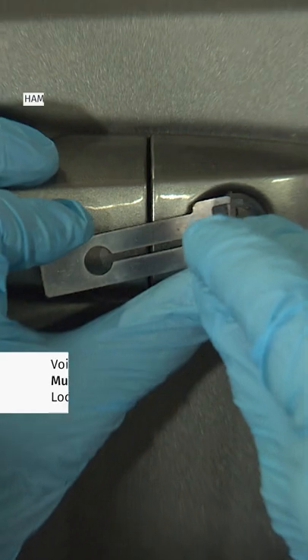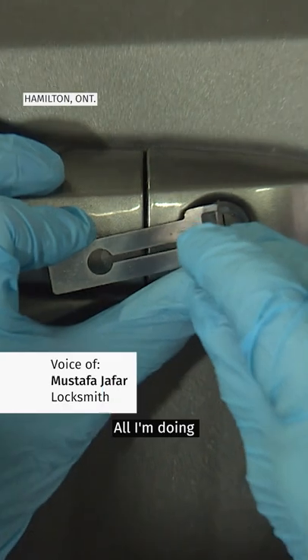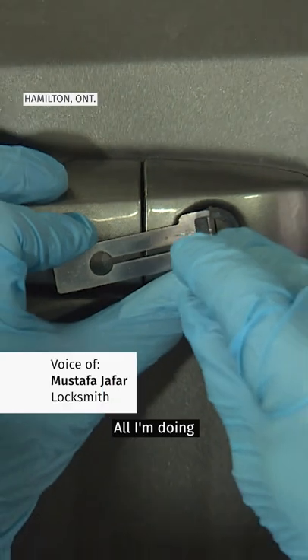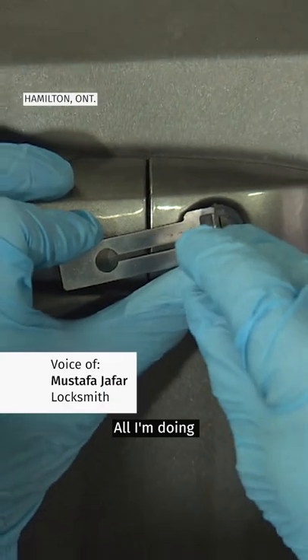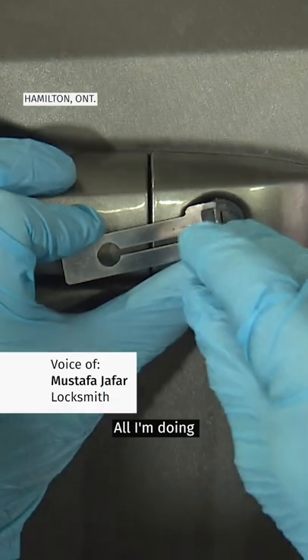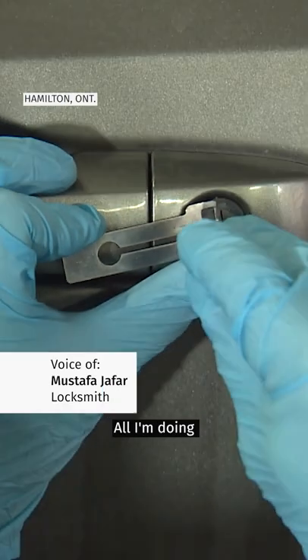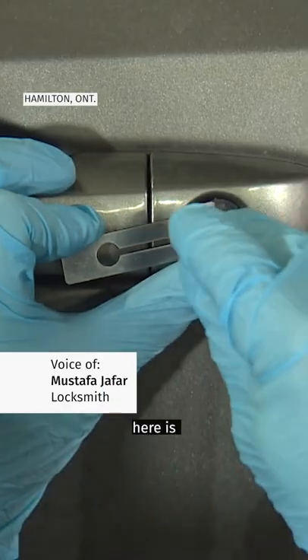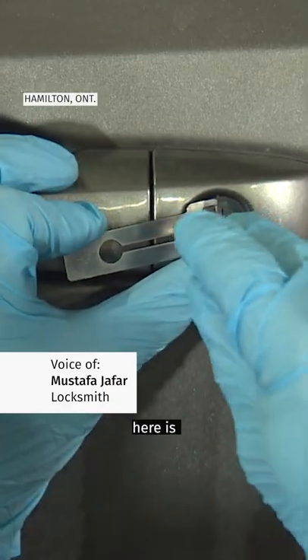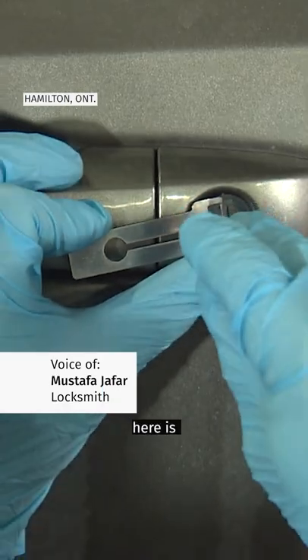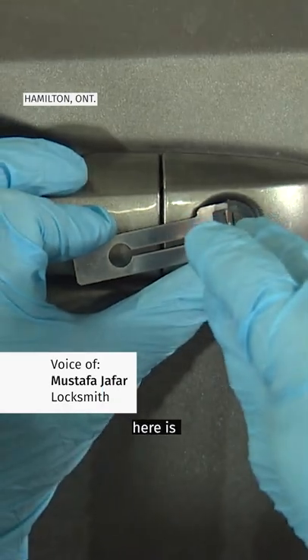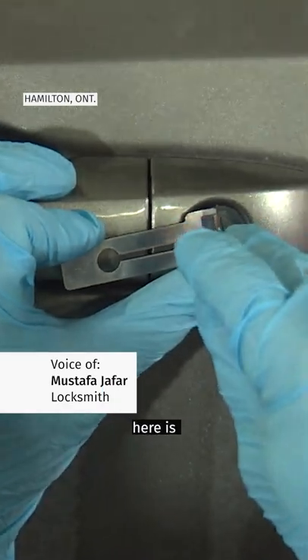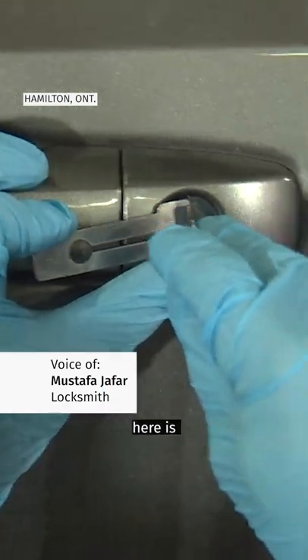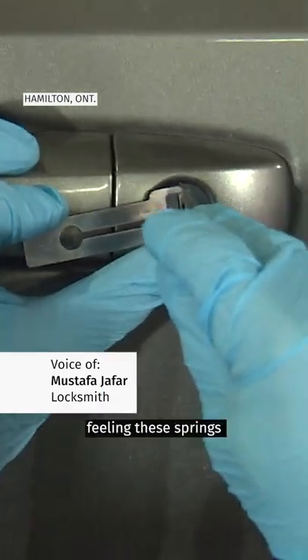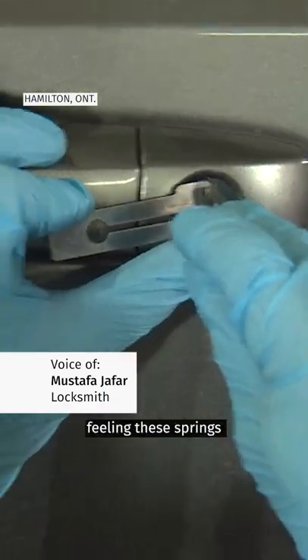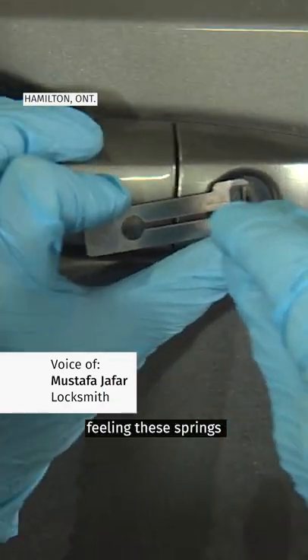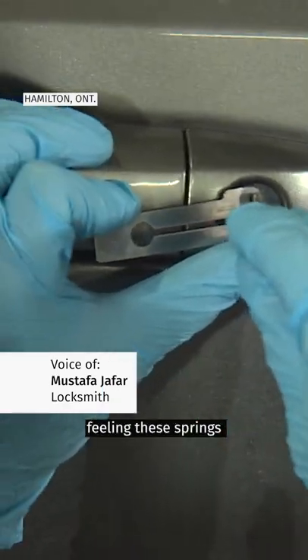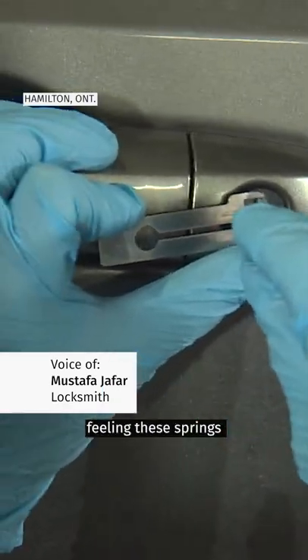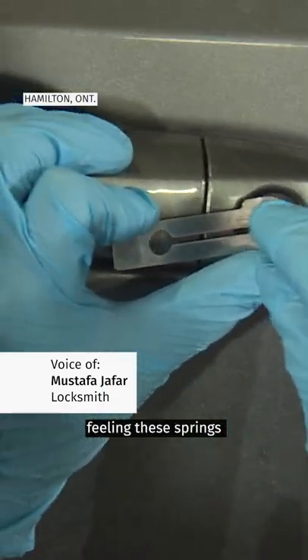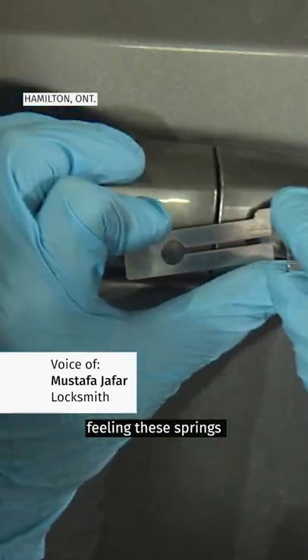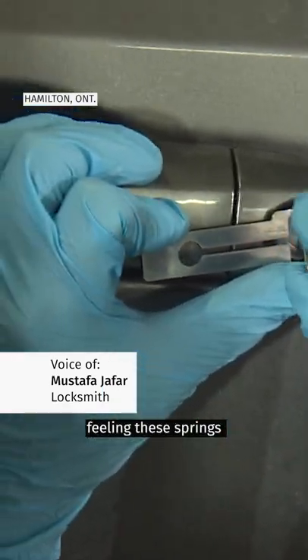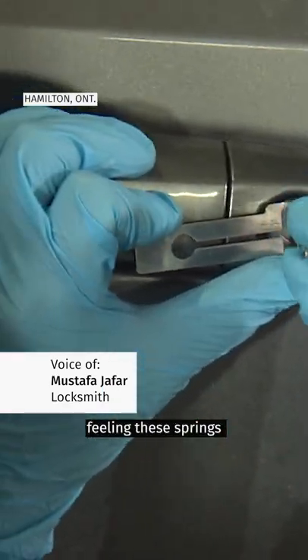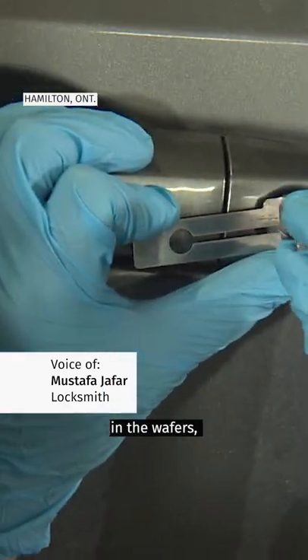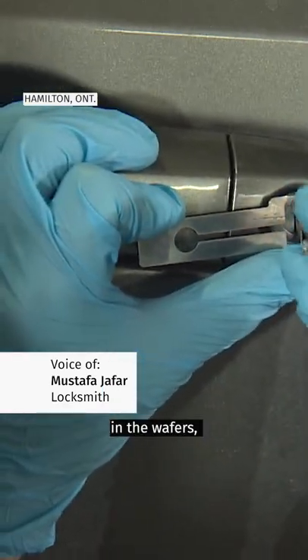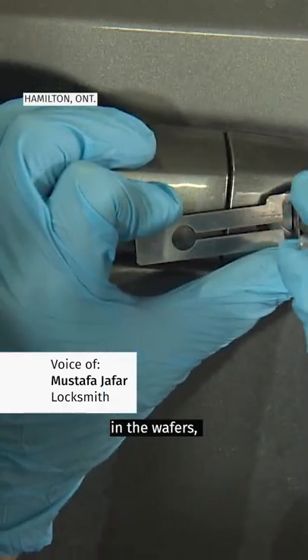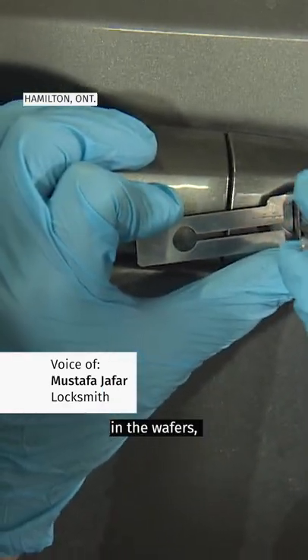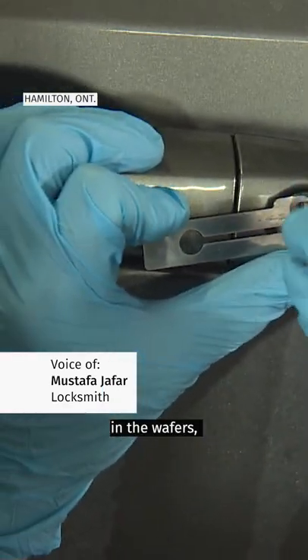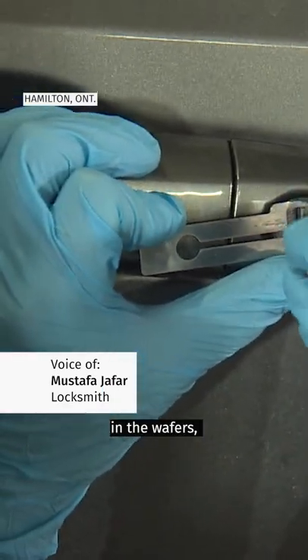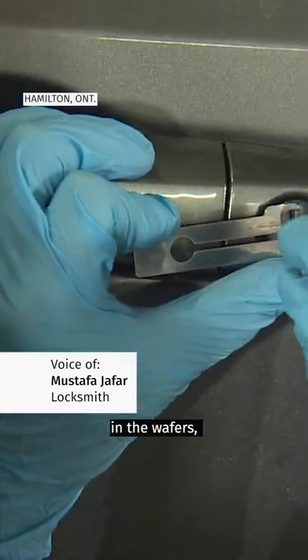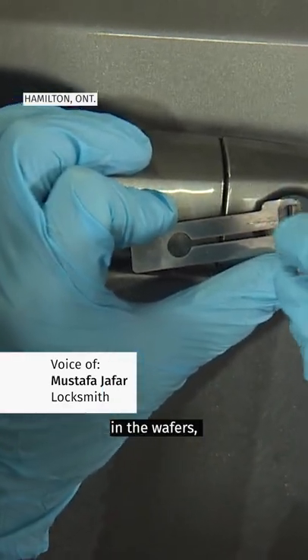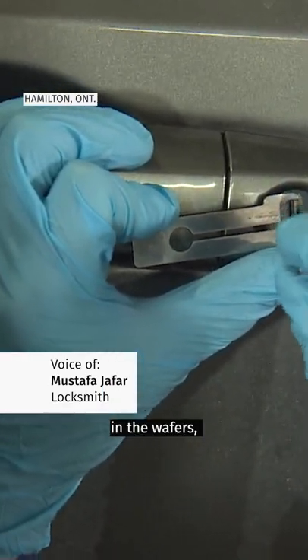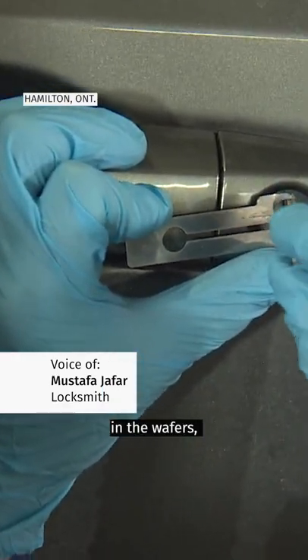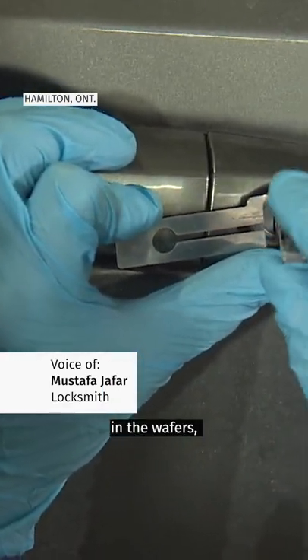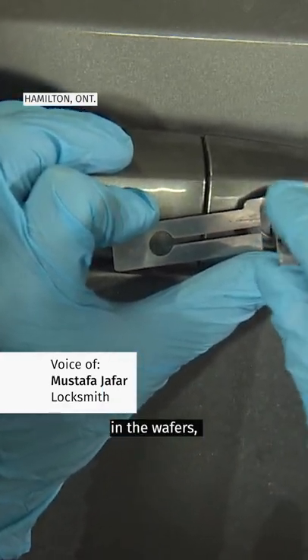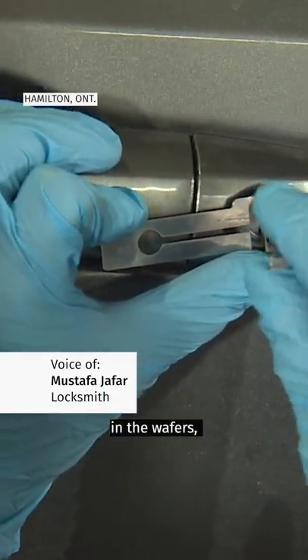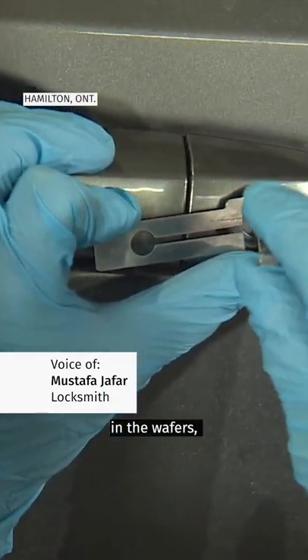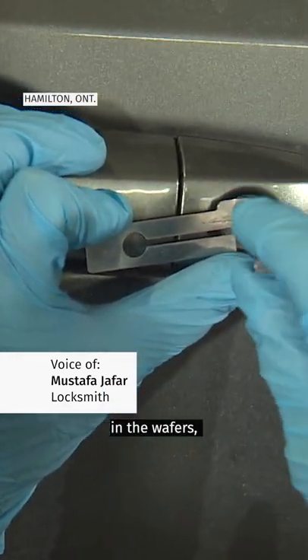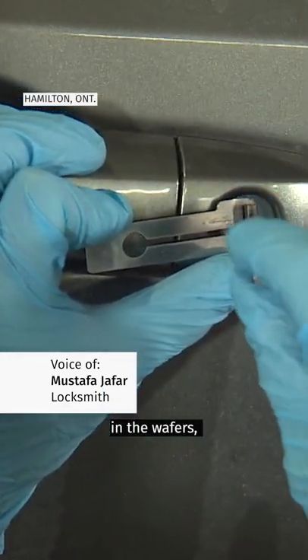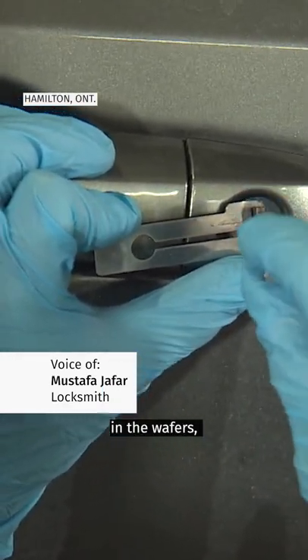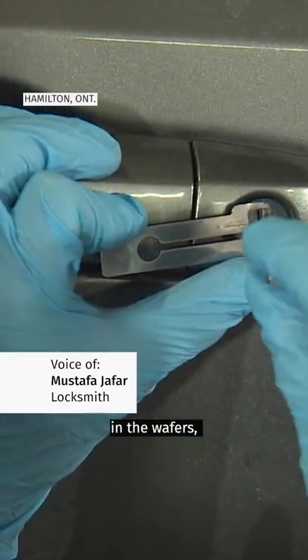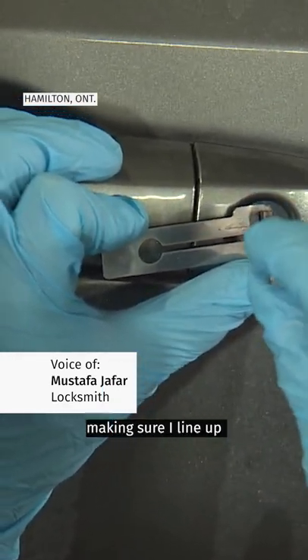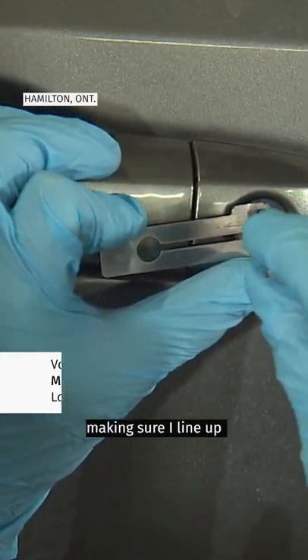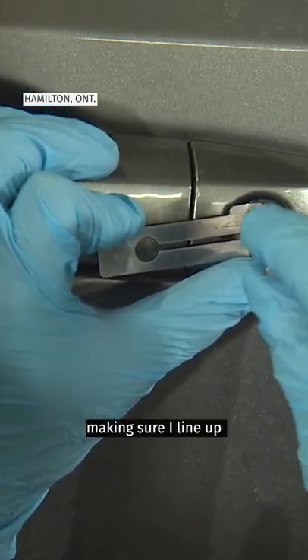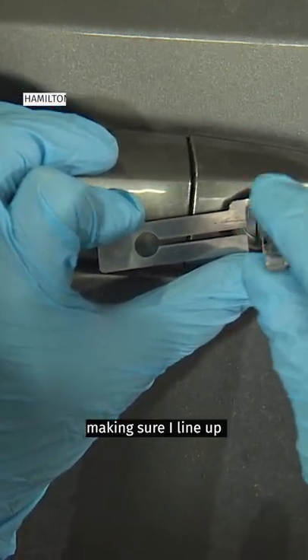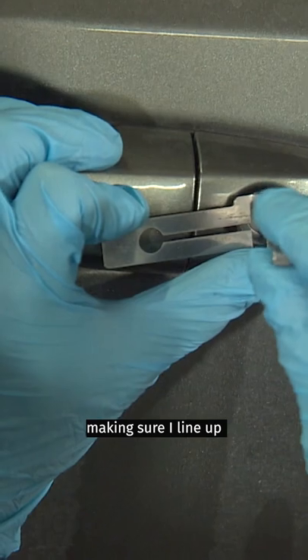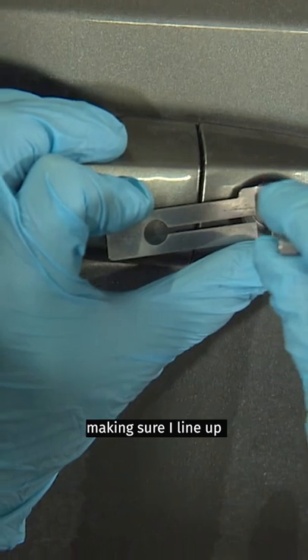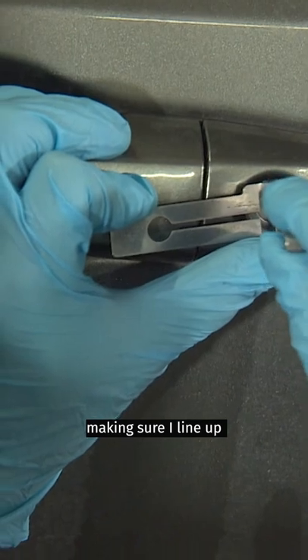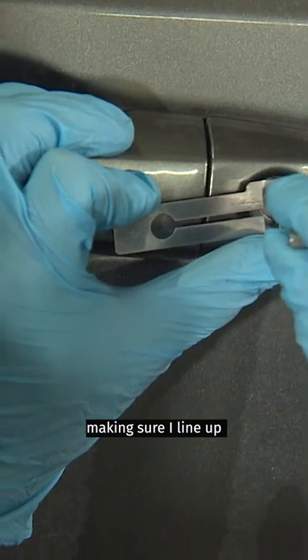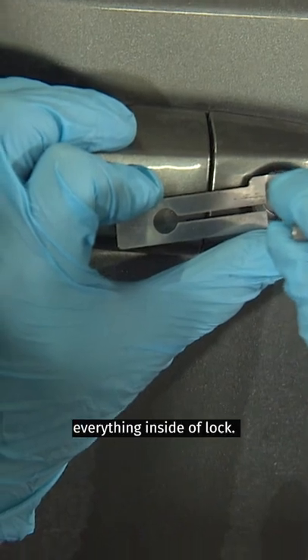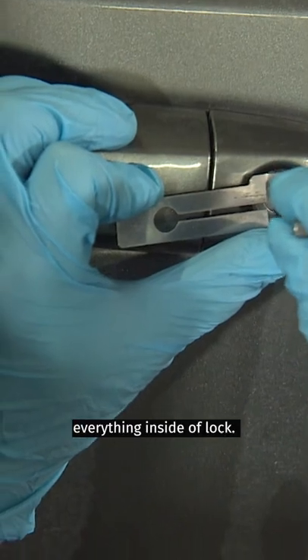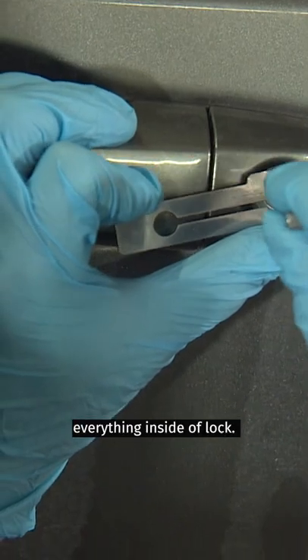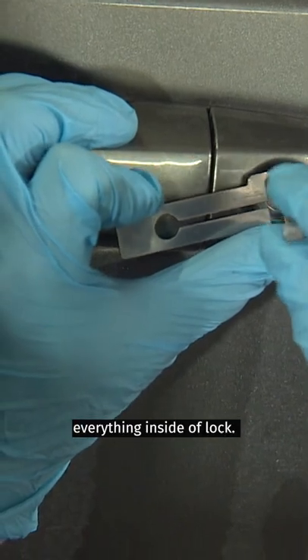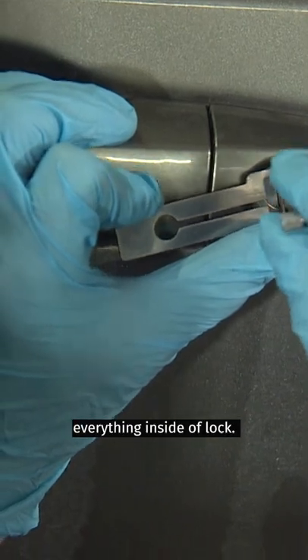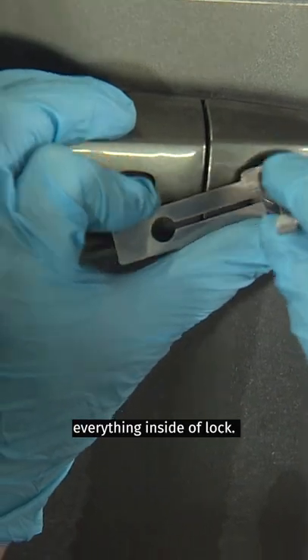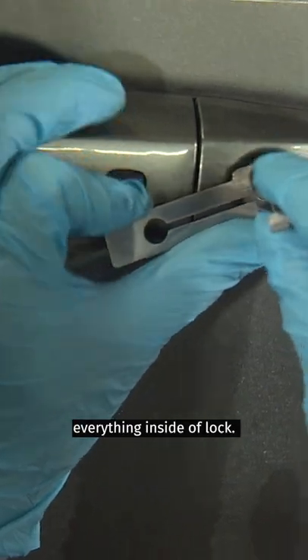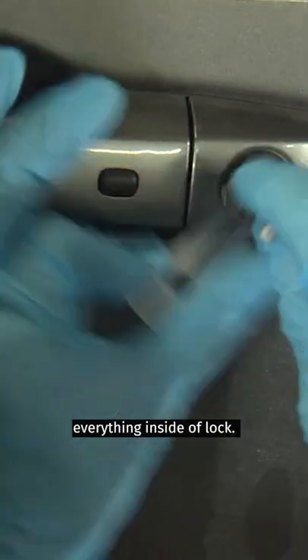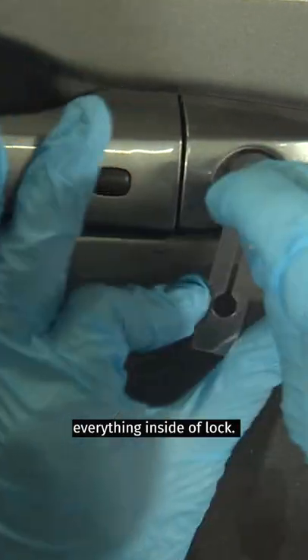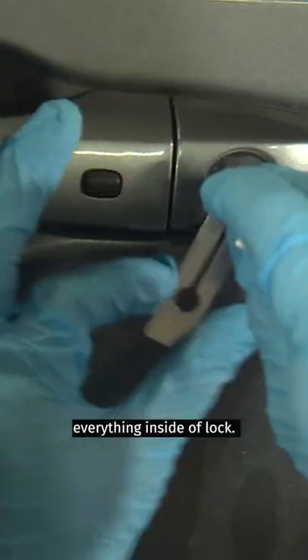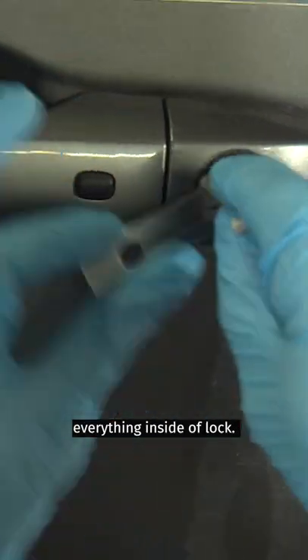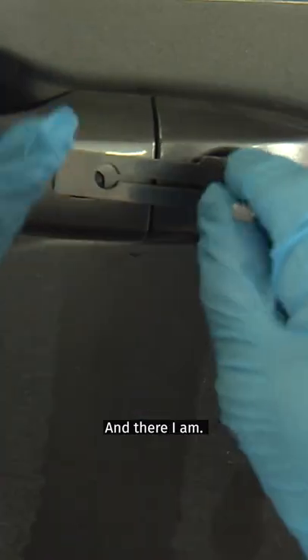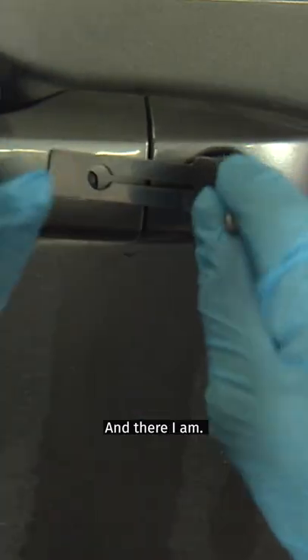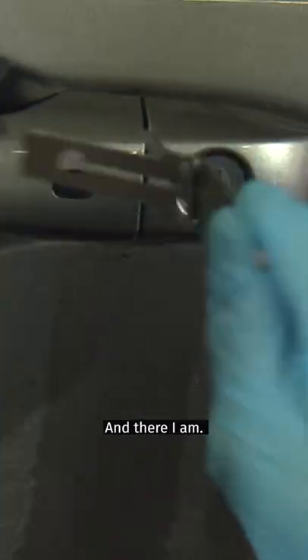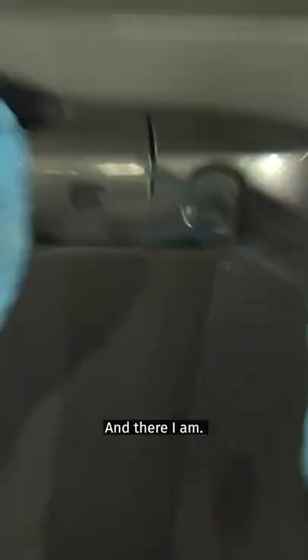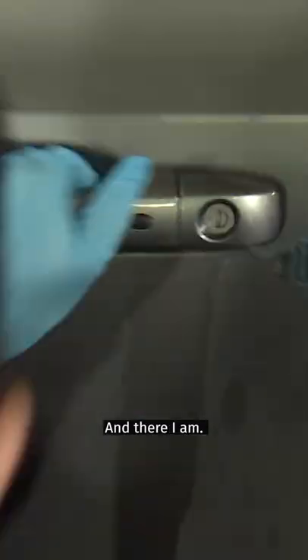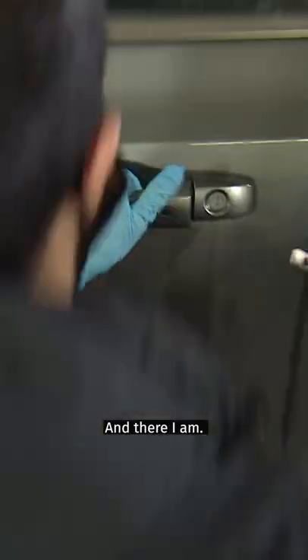All I'm doing here is feeling the springs in the wafers, making sure I line up everything inside the lock, and there I am.